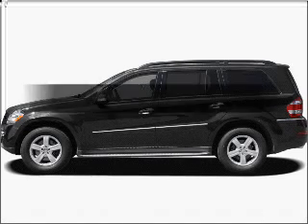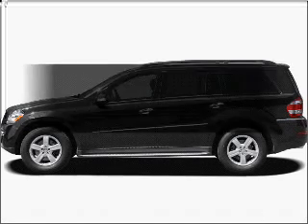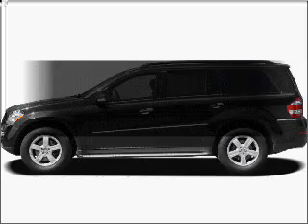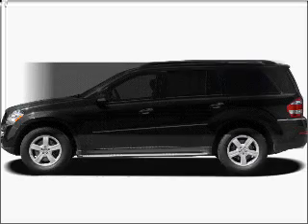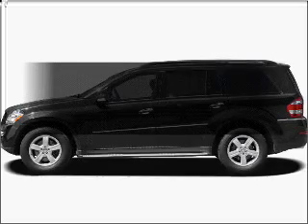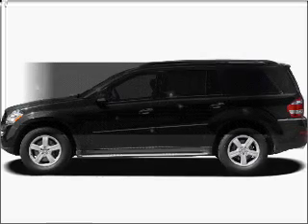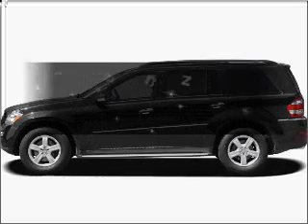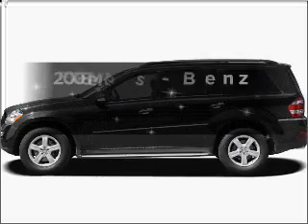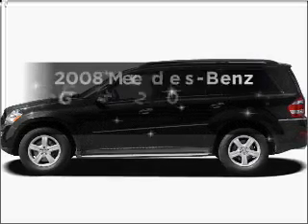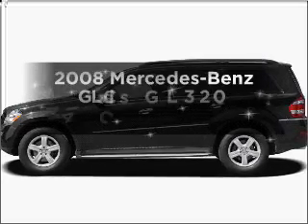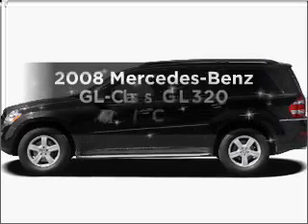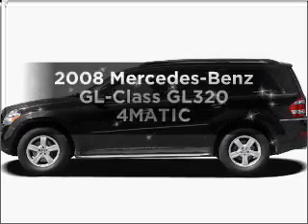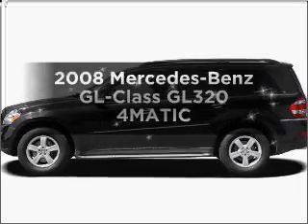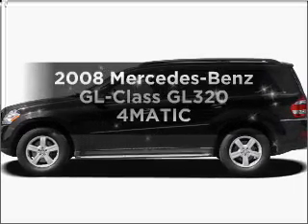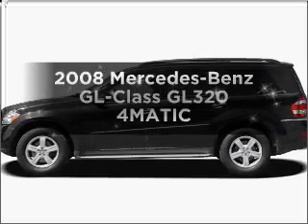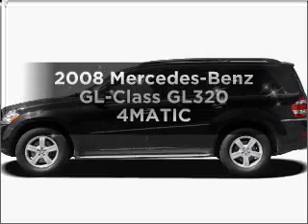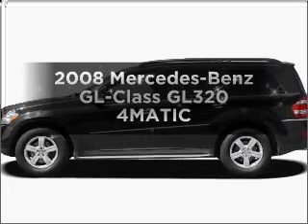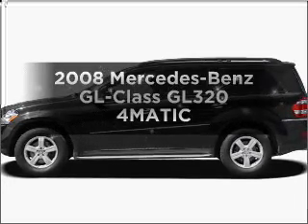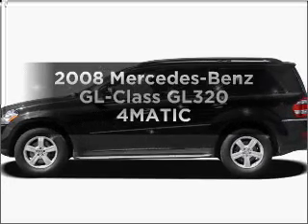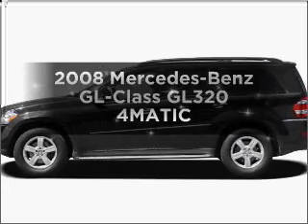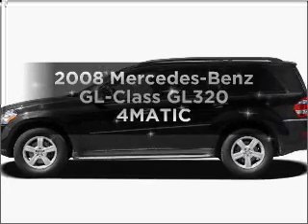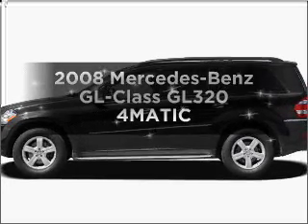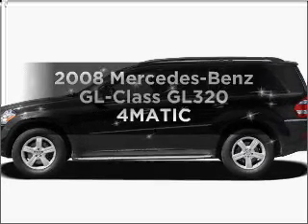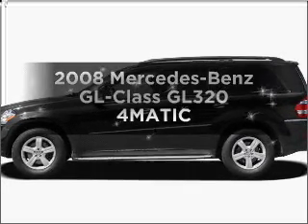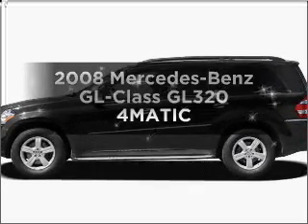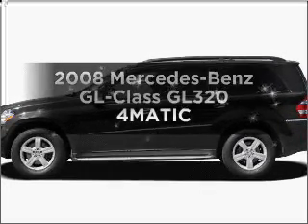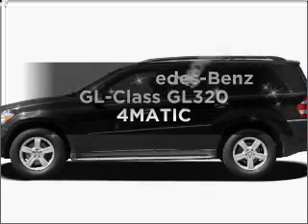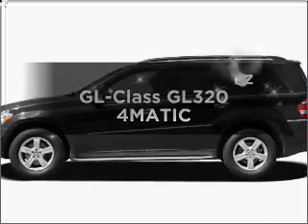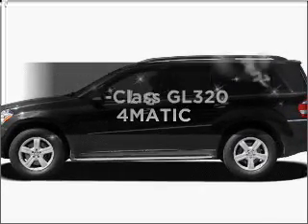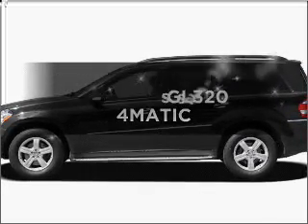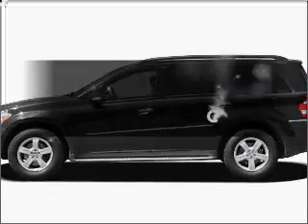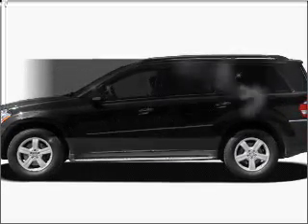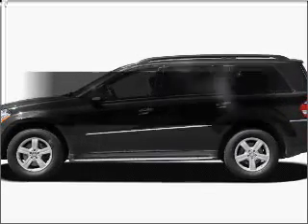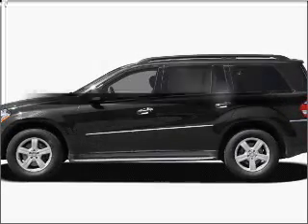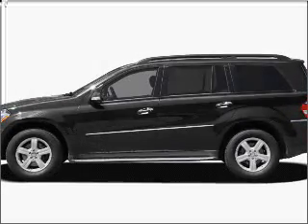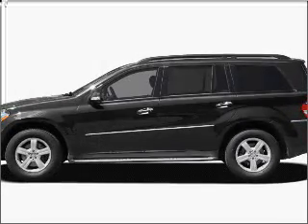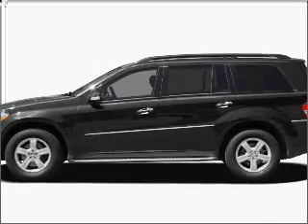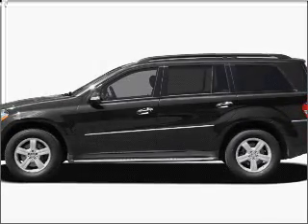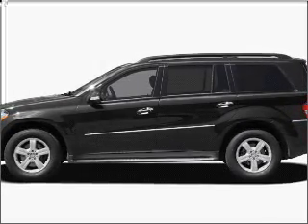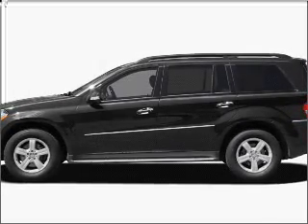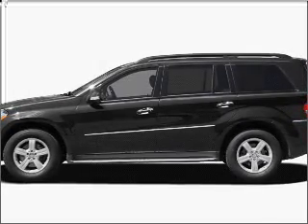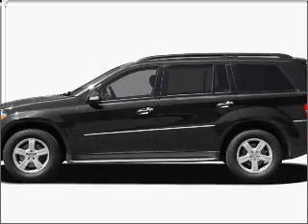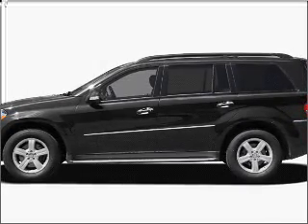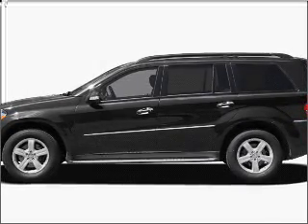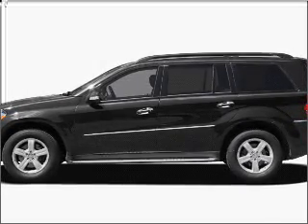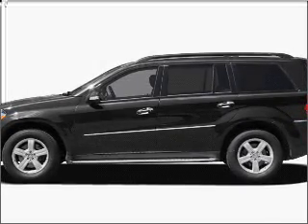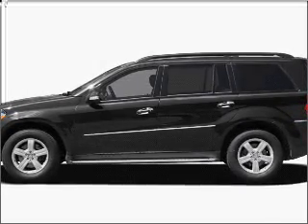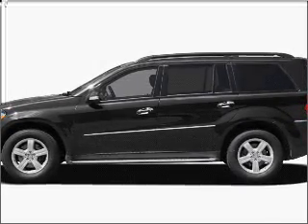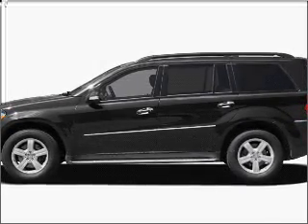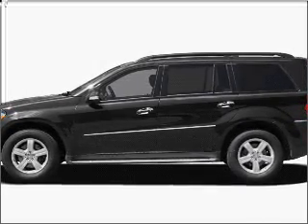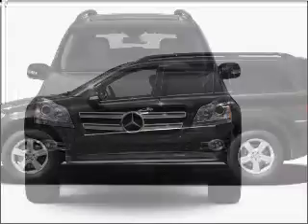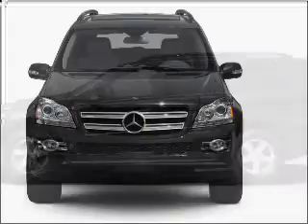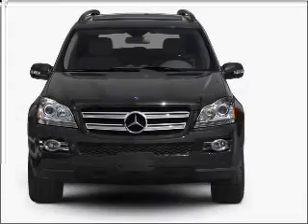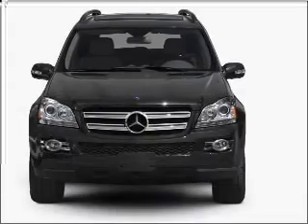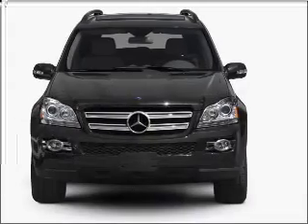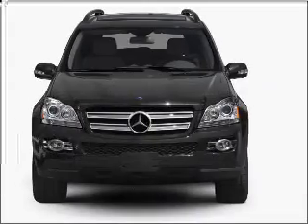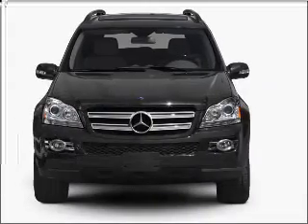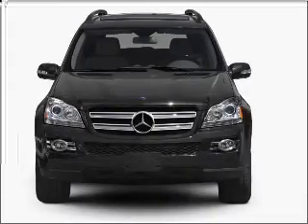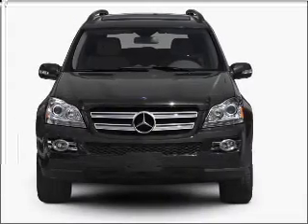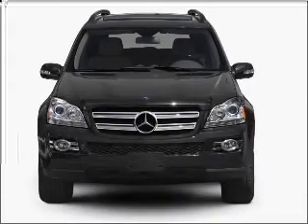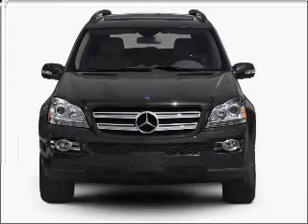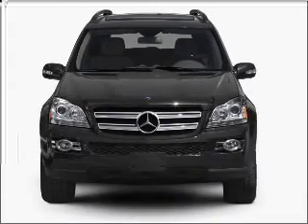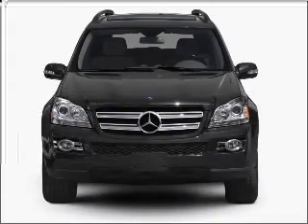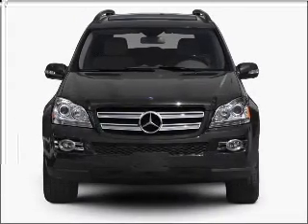Check out this 2008 Mercedes-Benz GL Class. If you're looking for a first-rate auto, this one could be yours today.